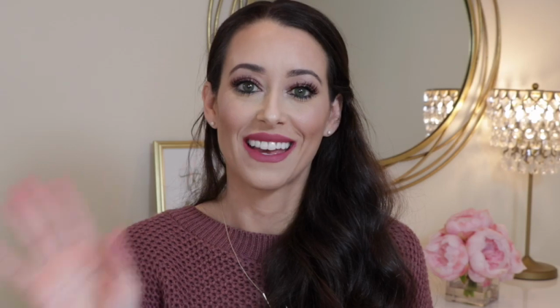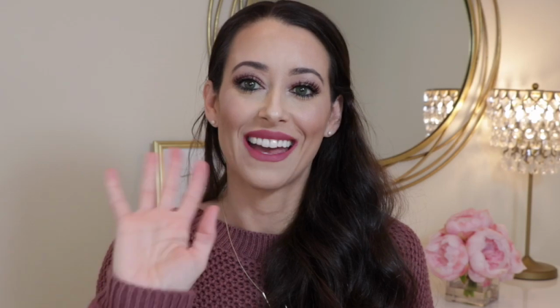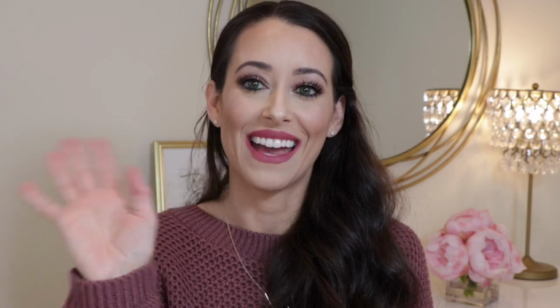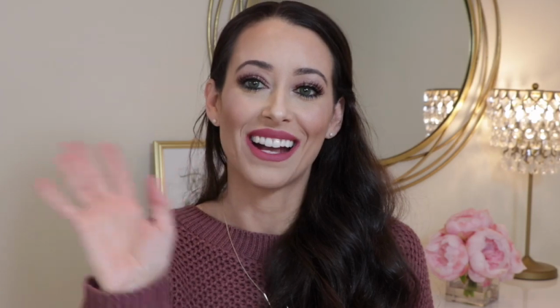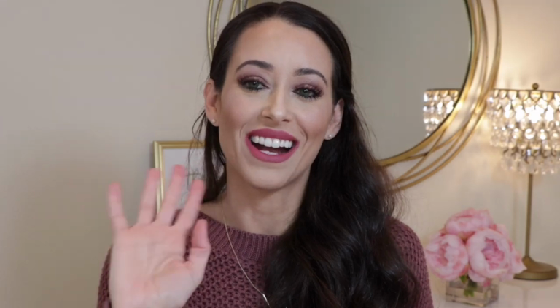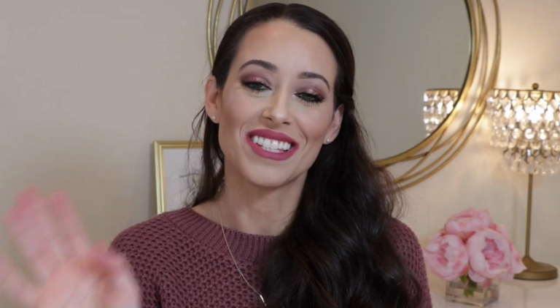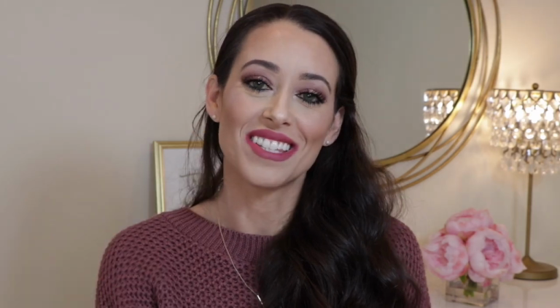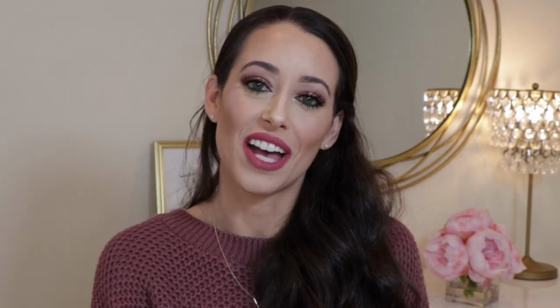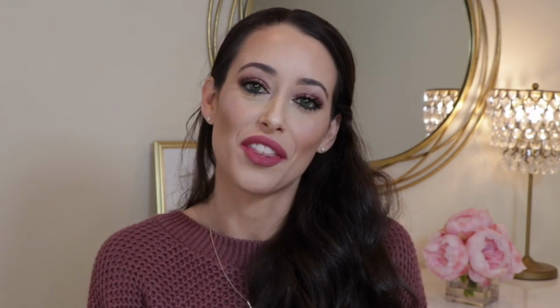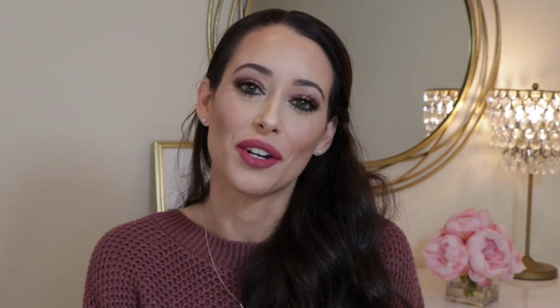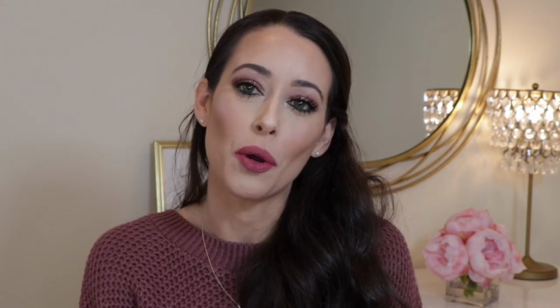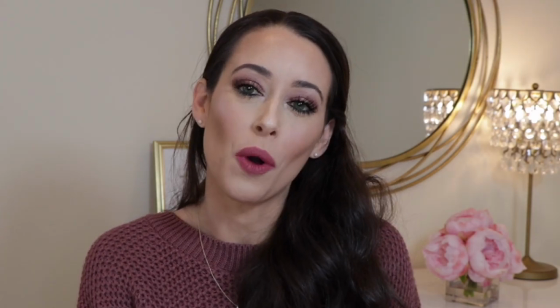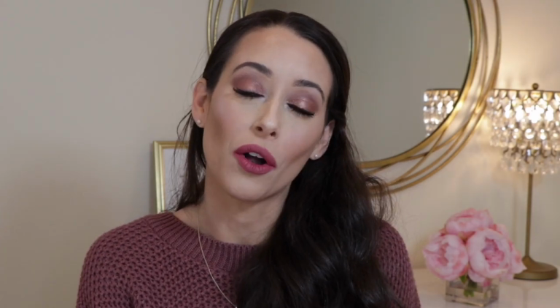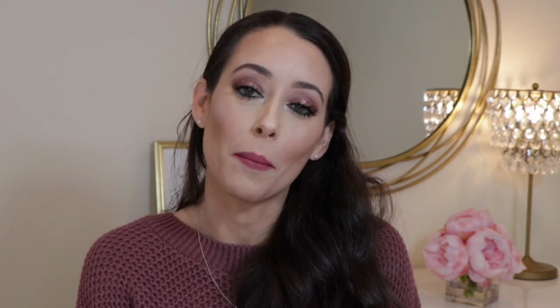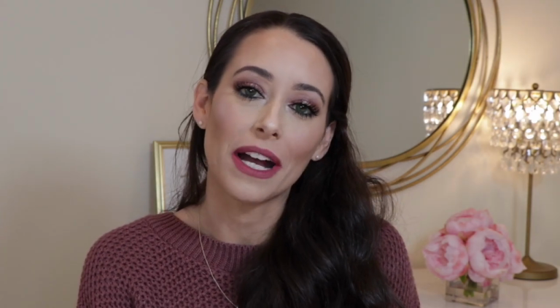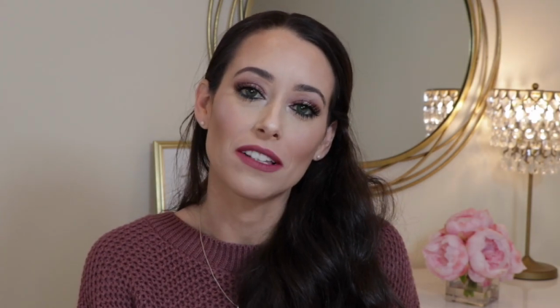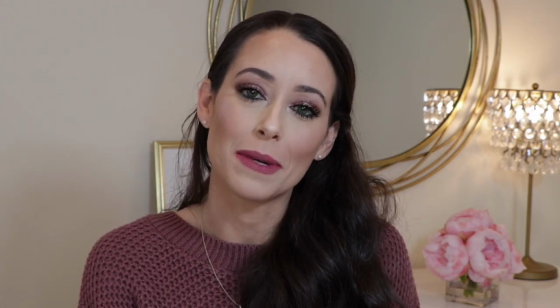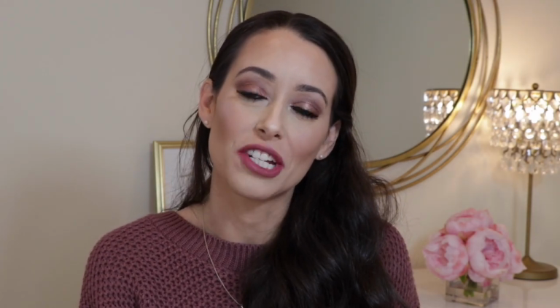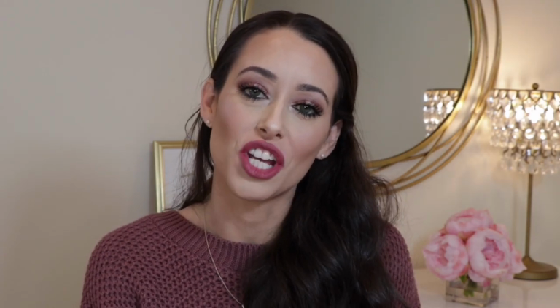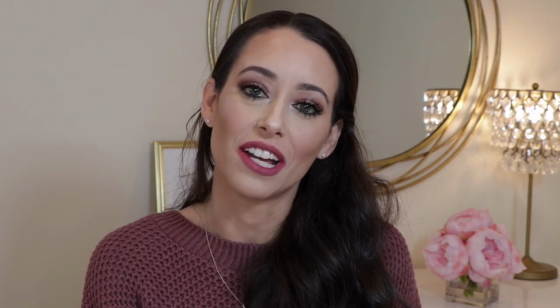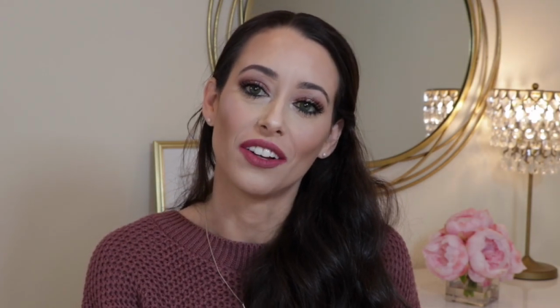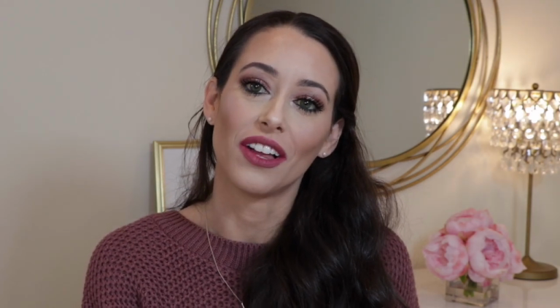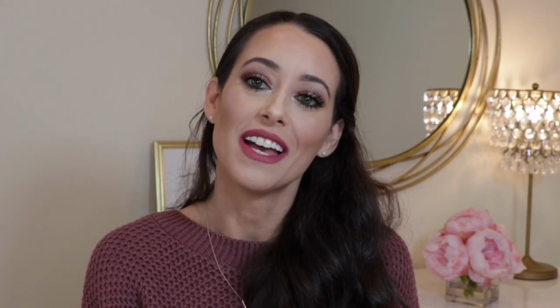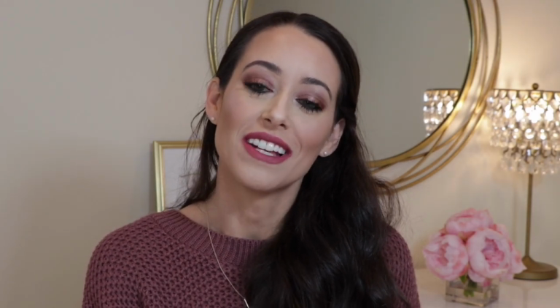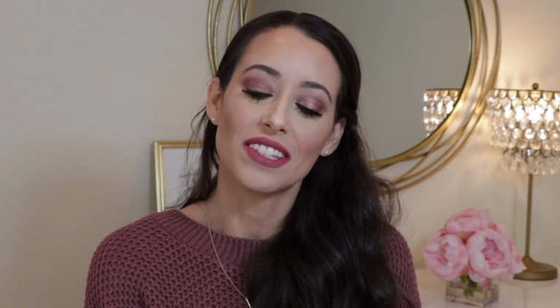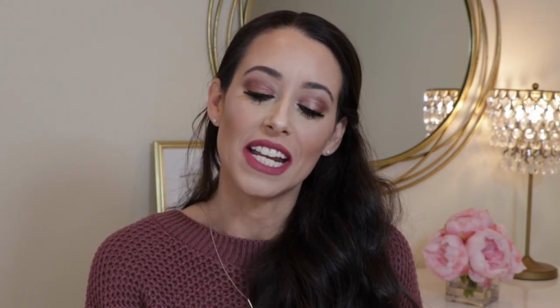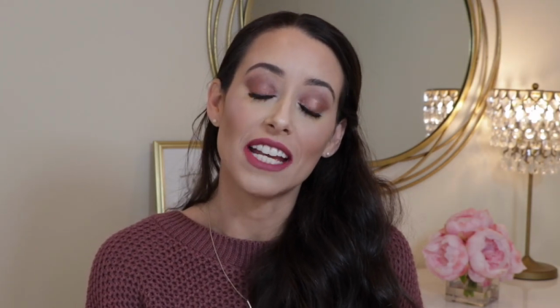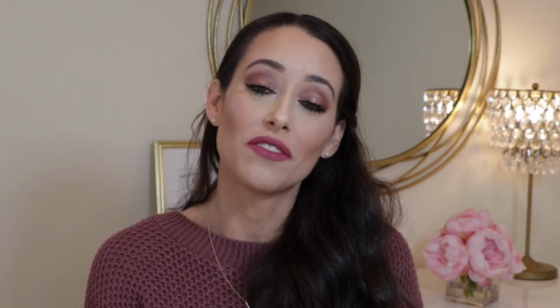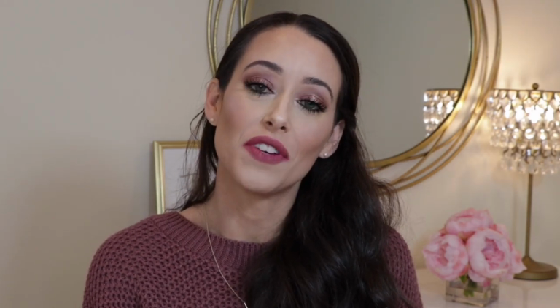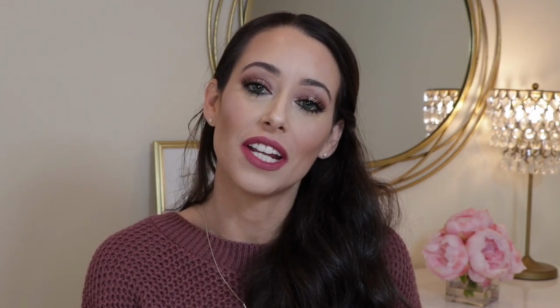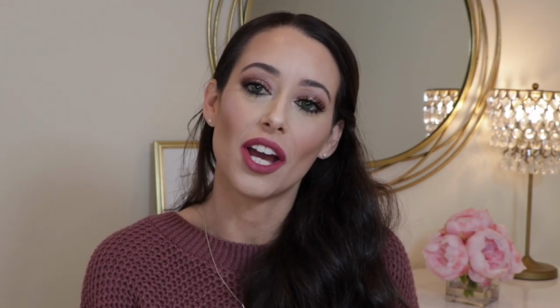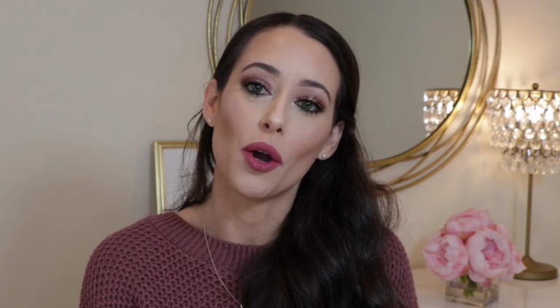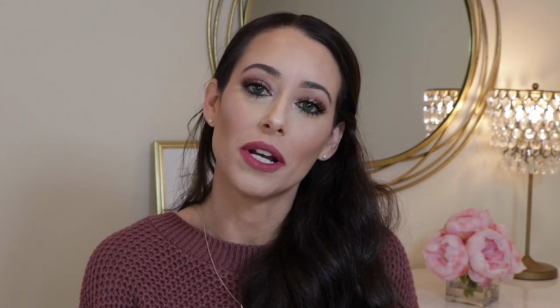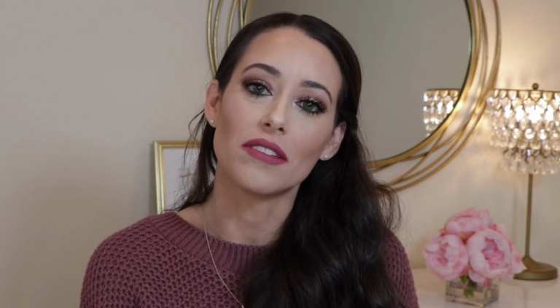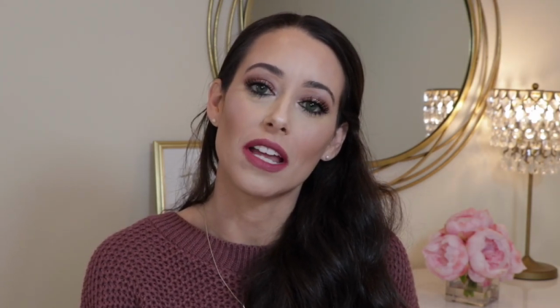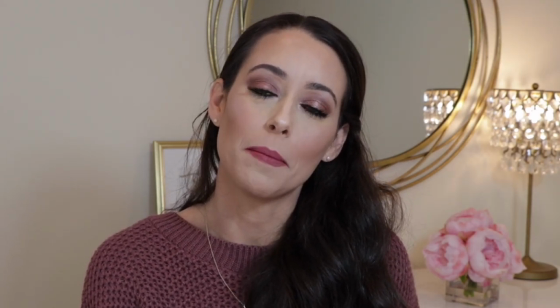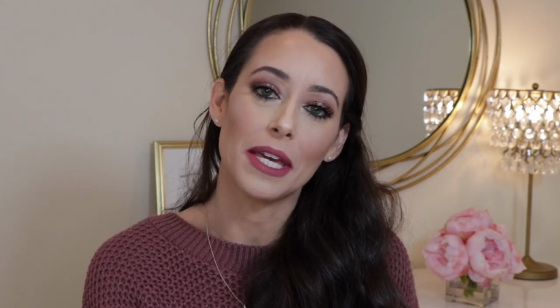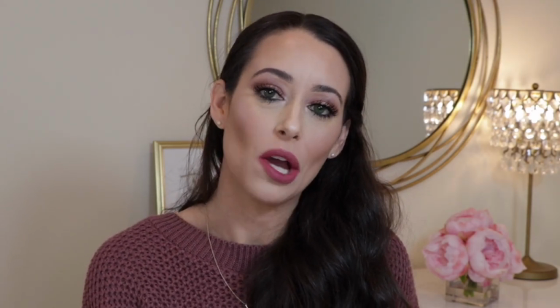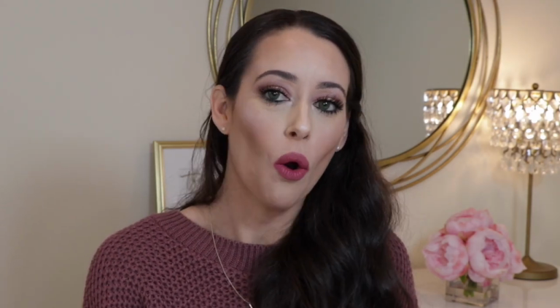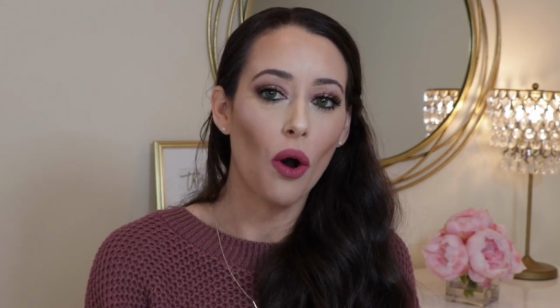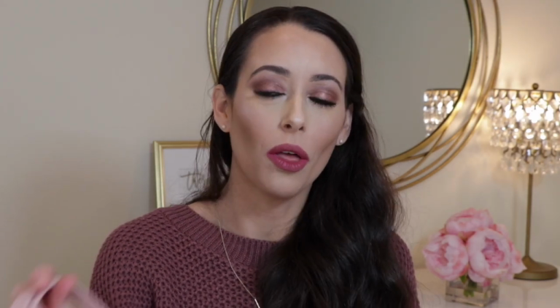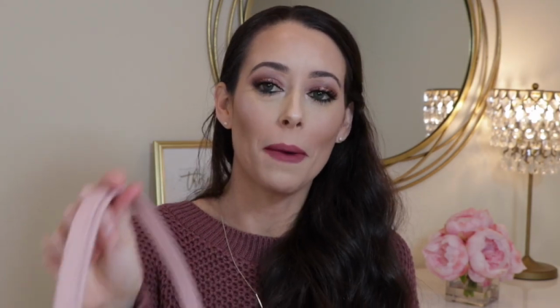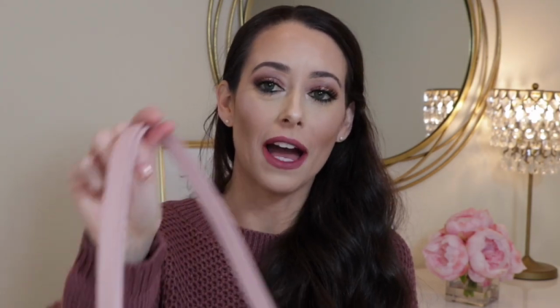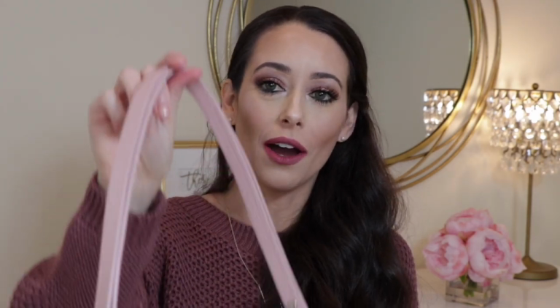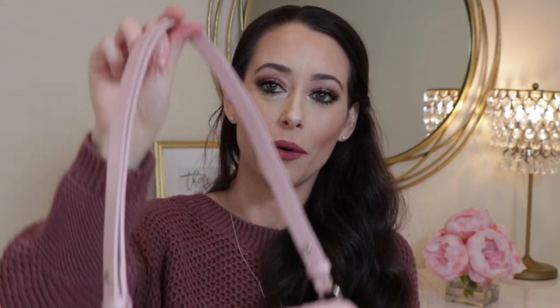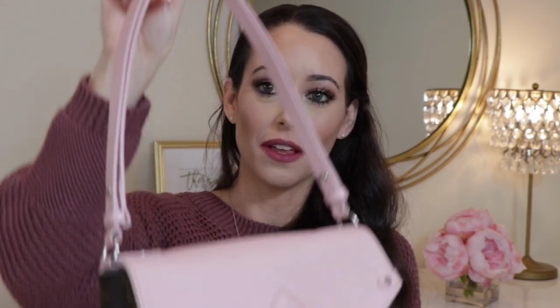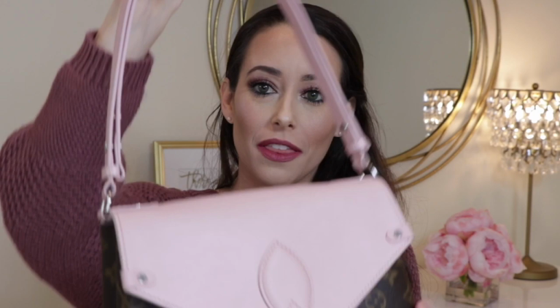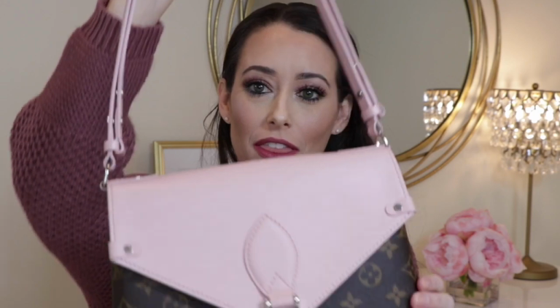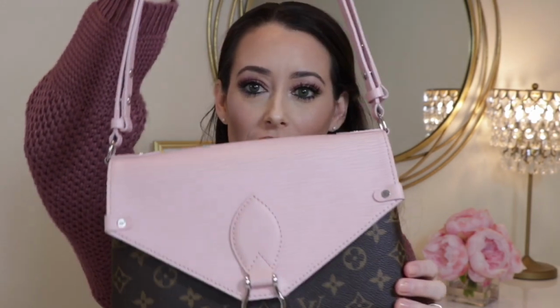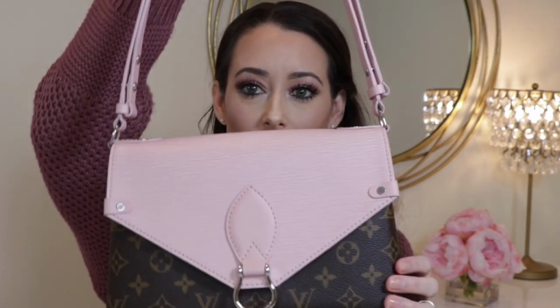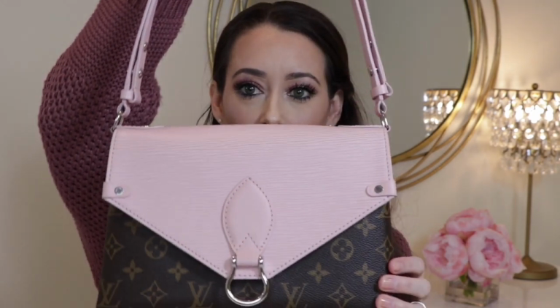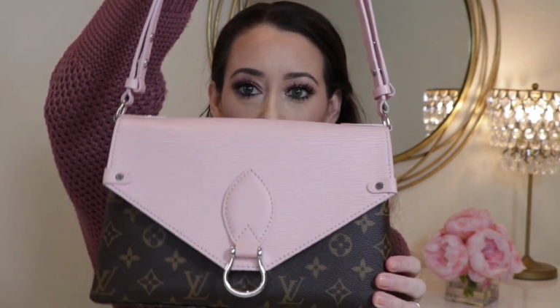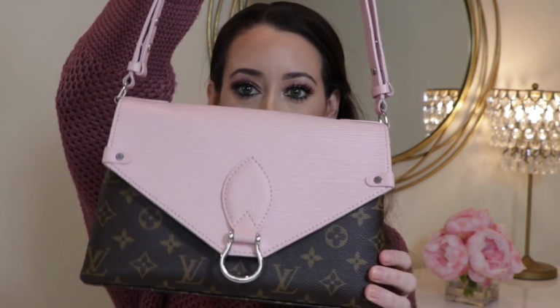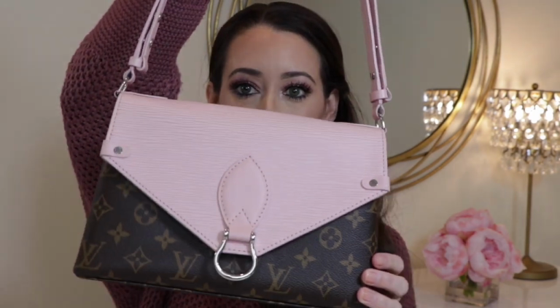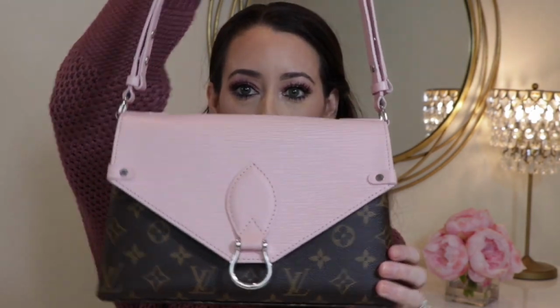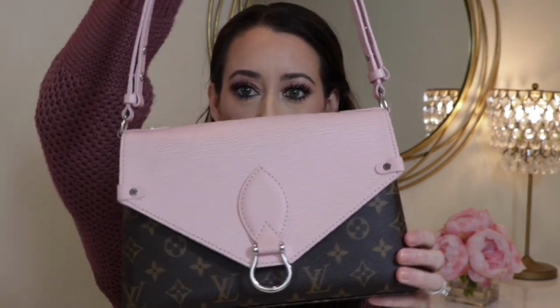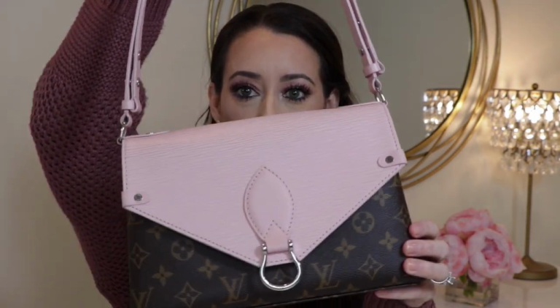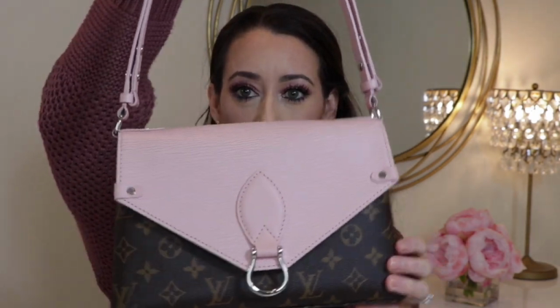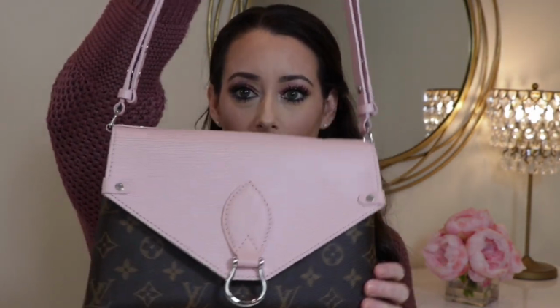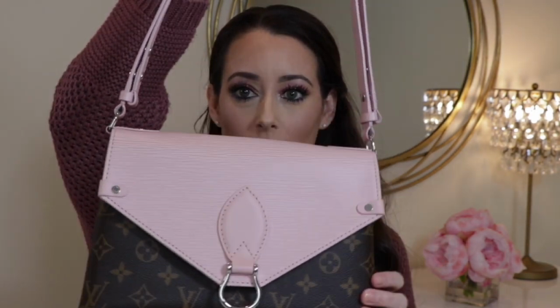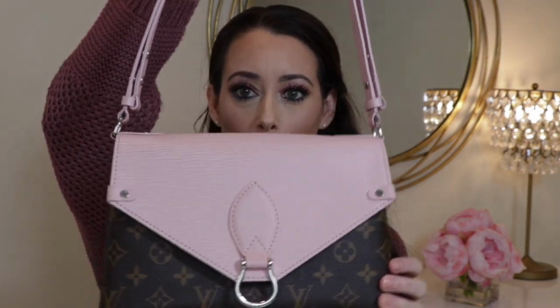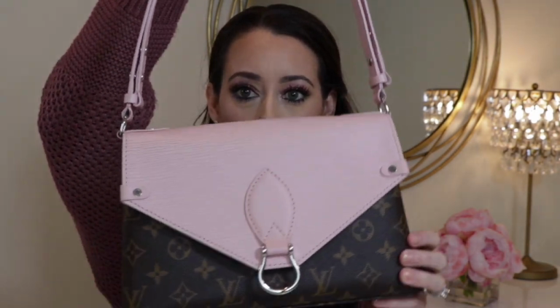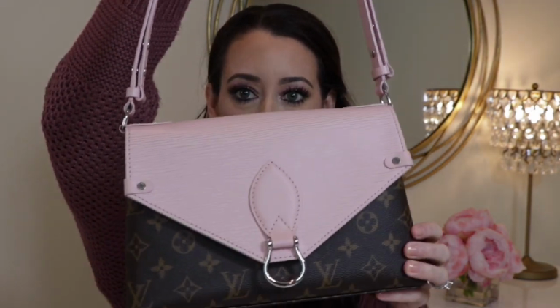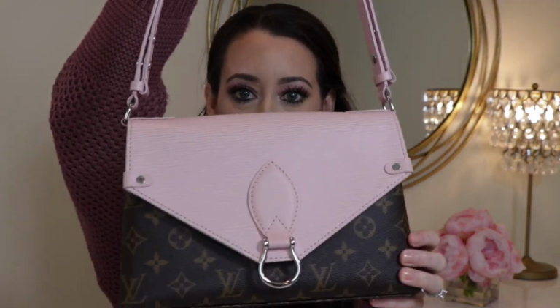Hey guys, it's Heather. Welcome back to my channel. Today's video is going to be all about this gorgeous bag.